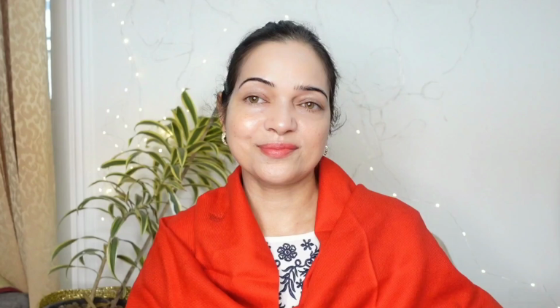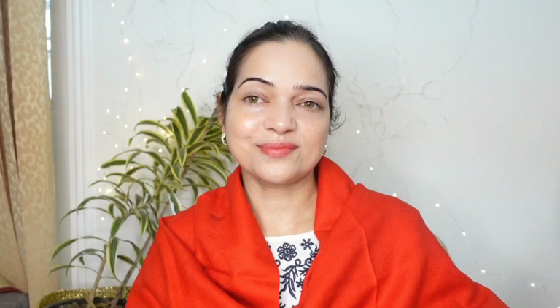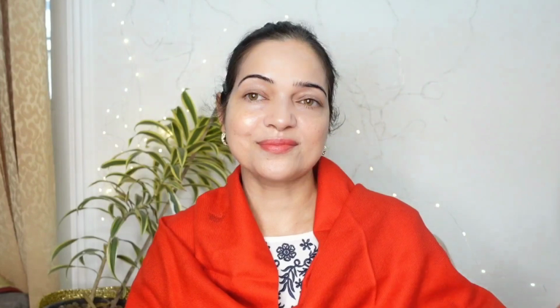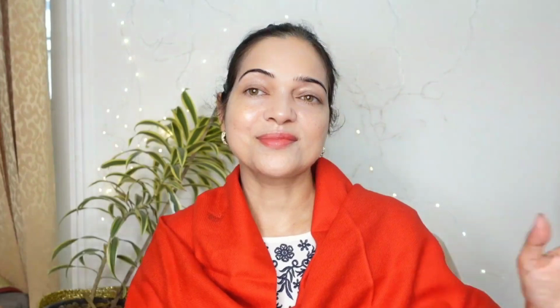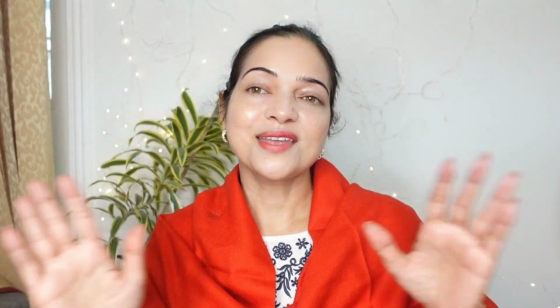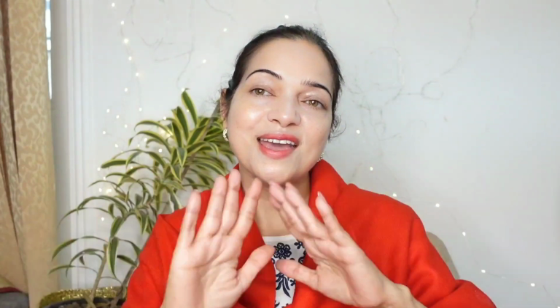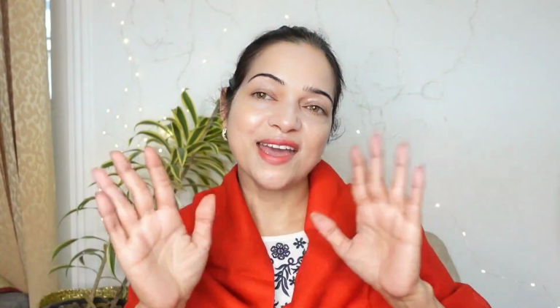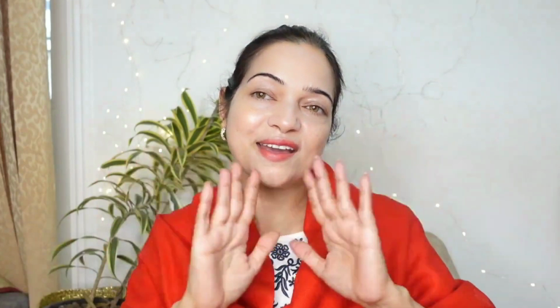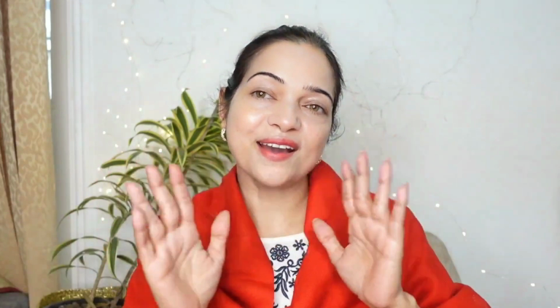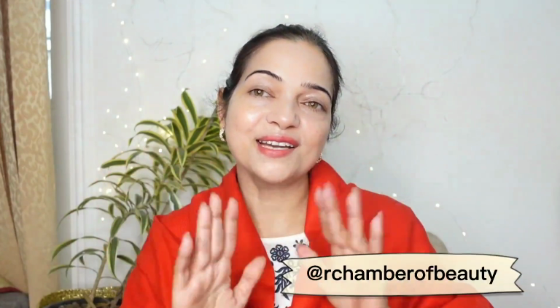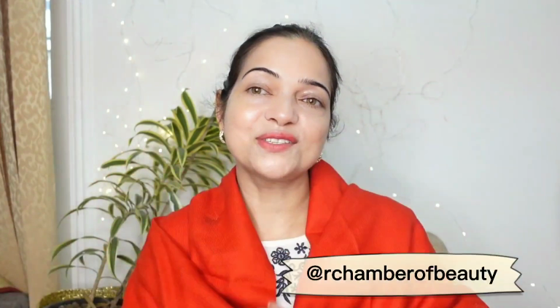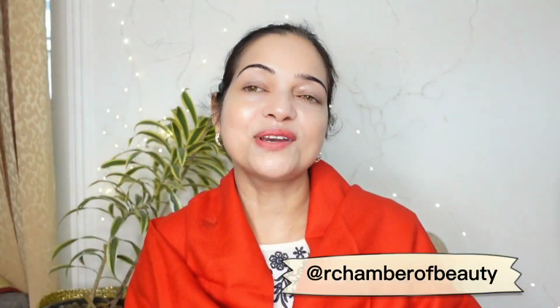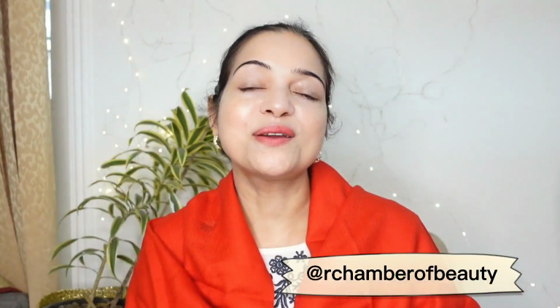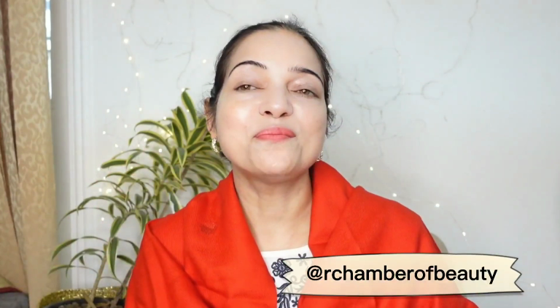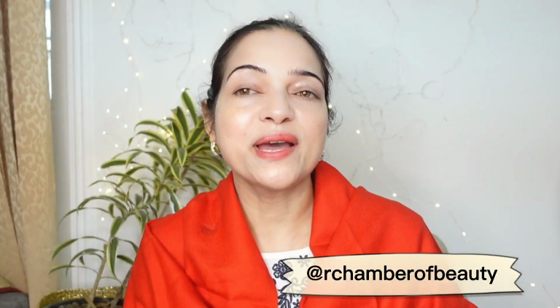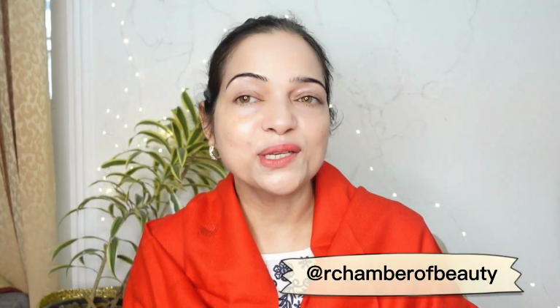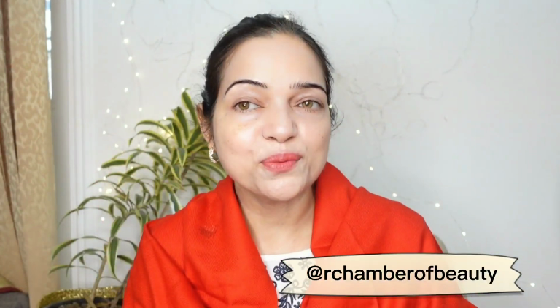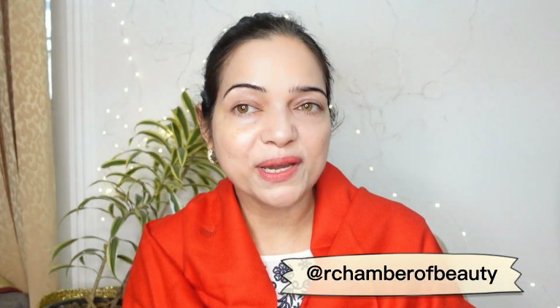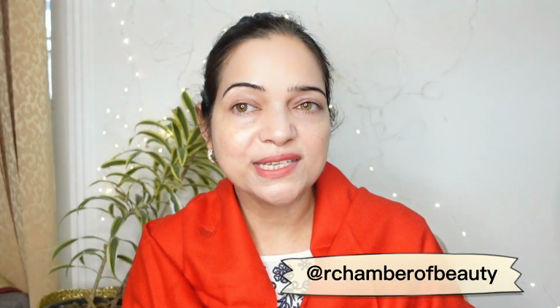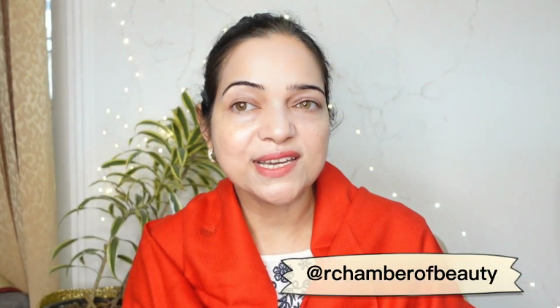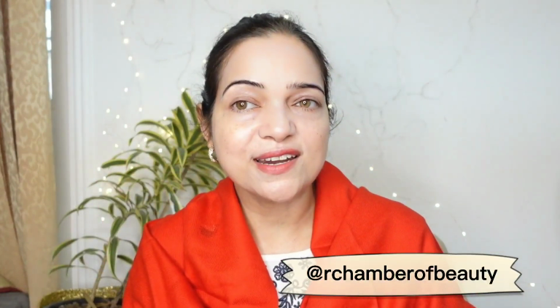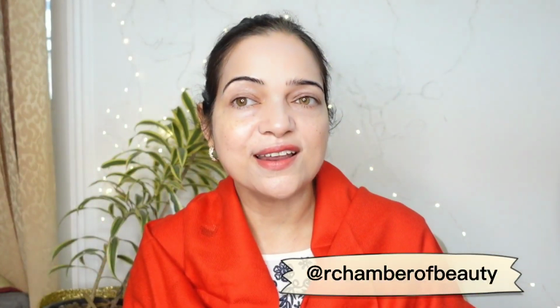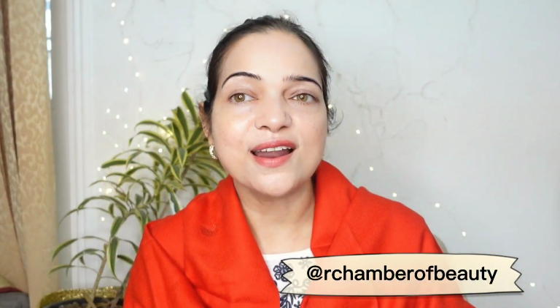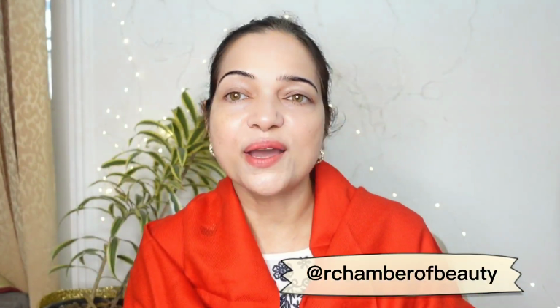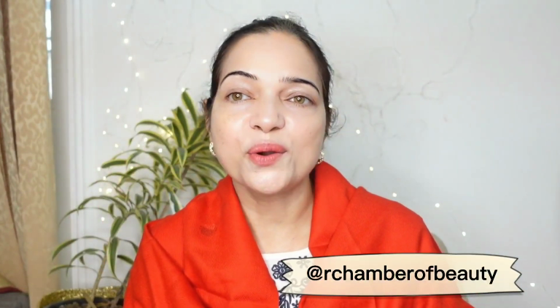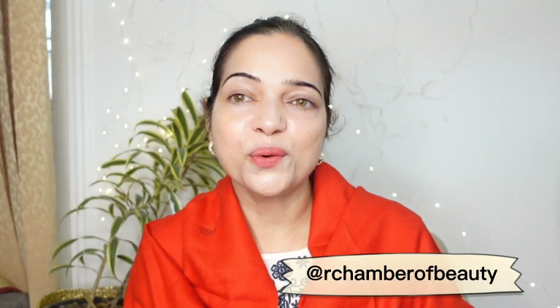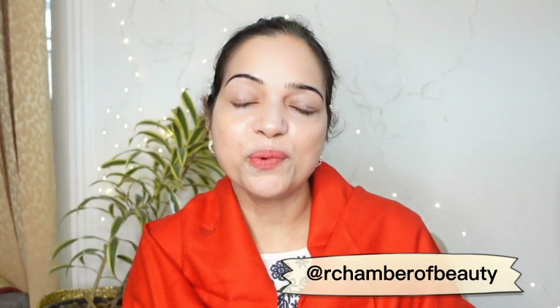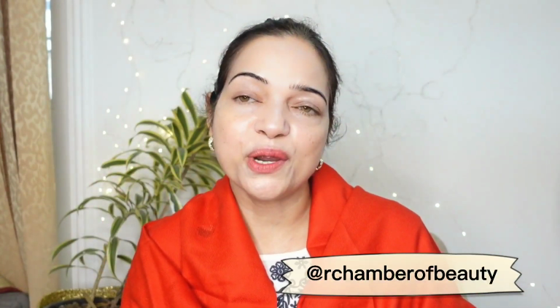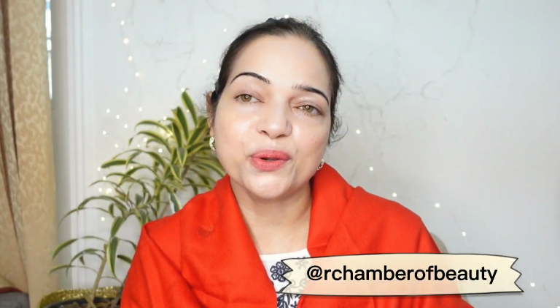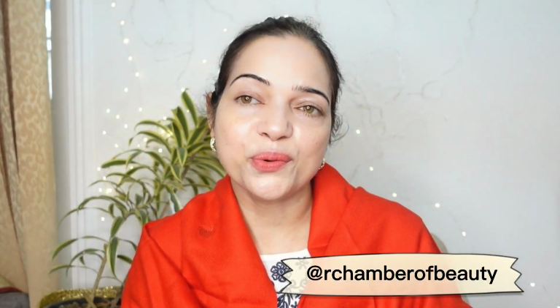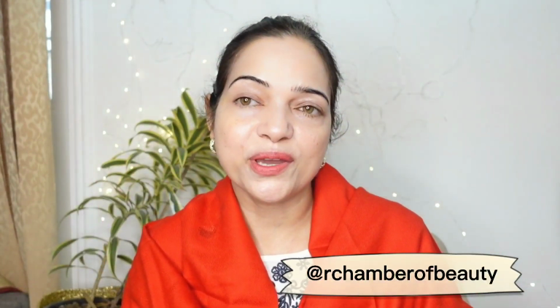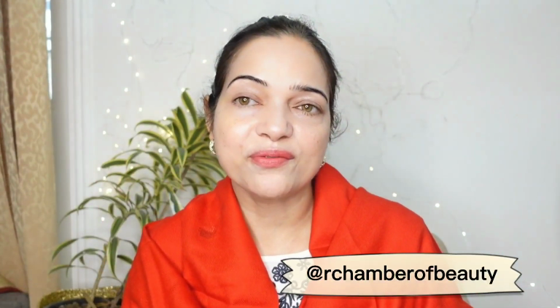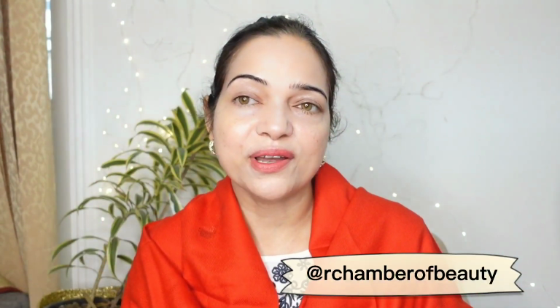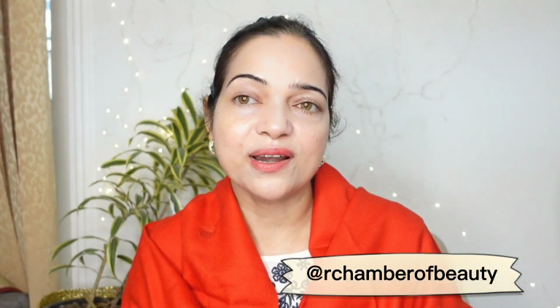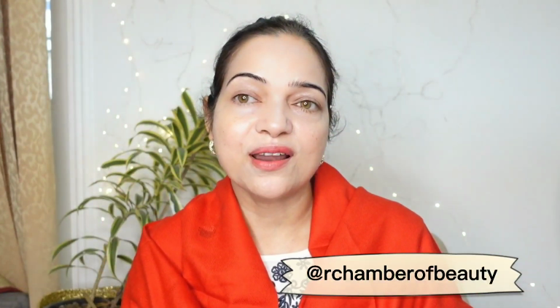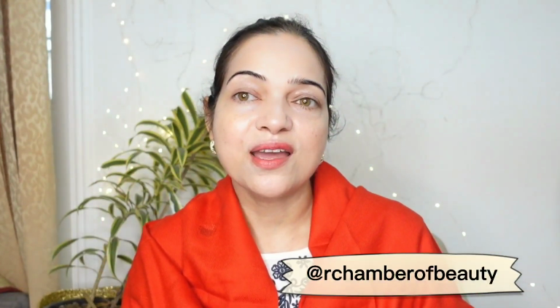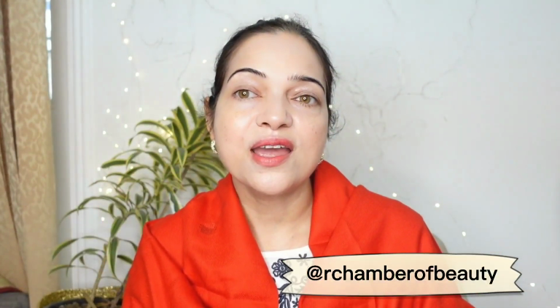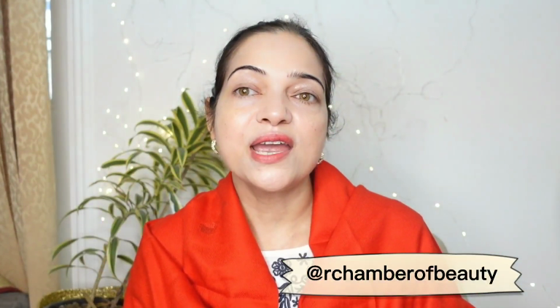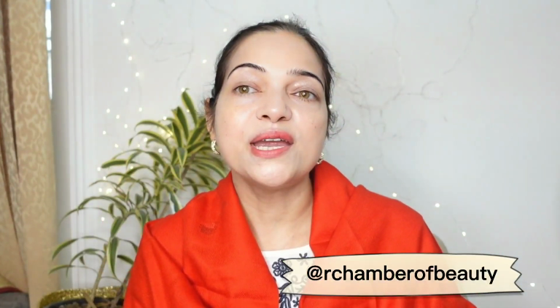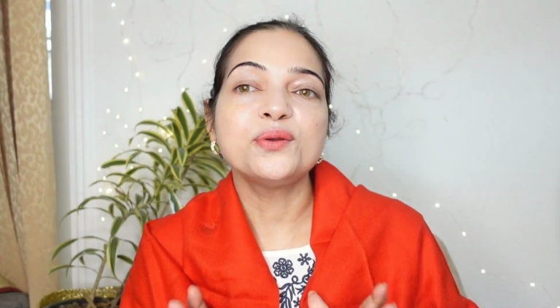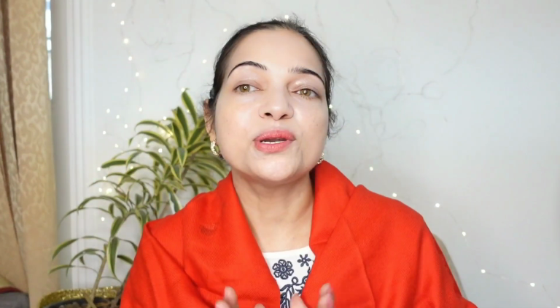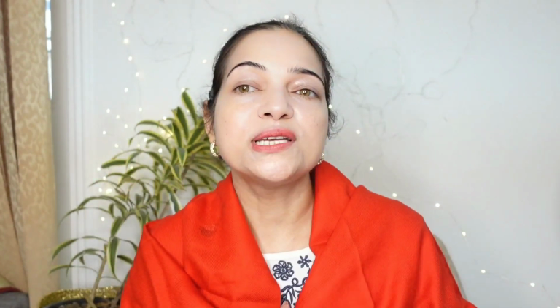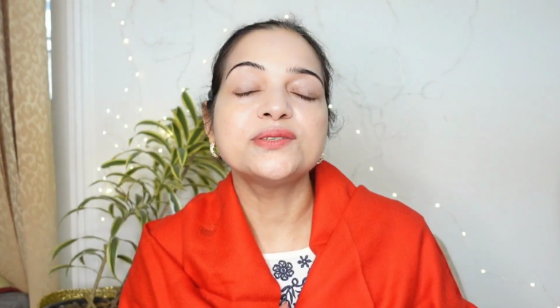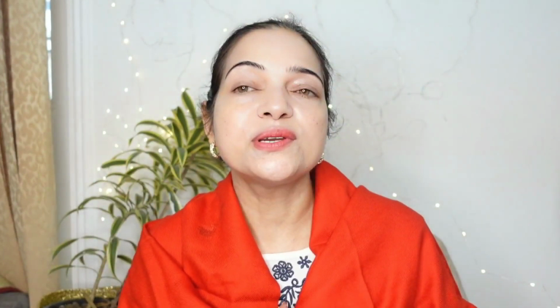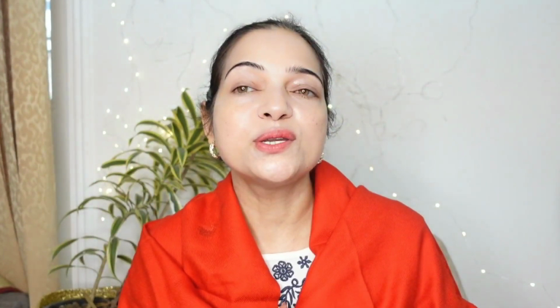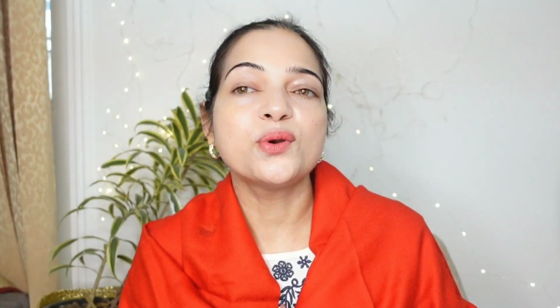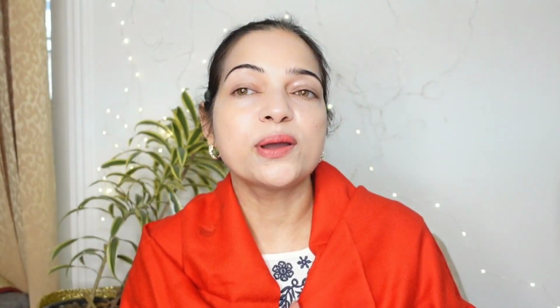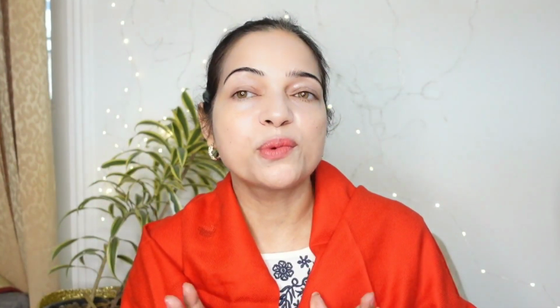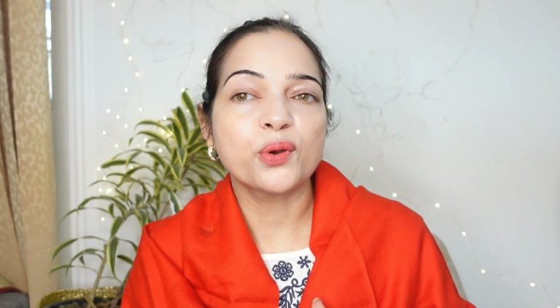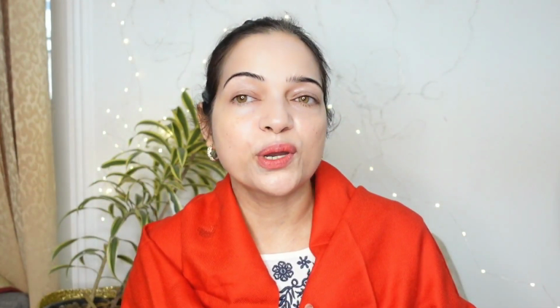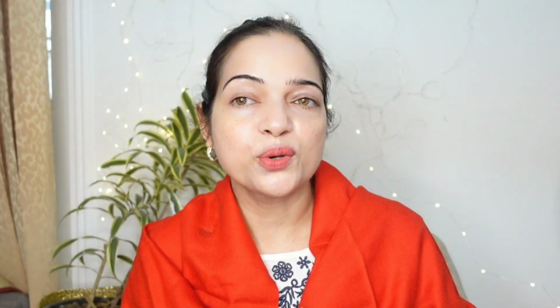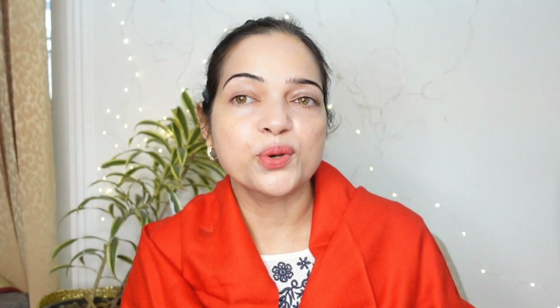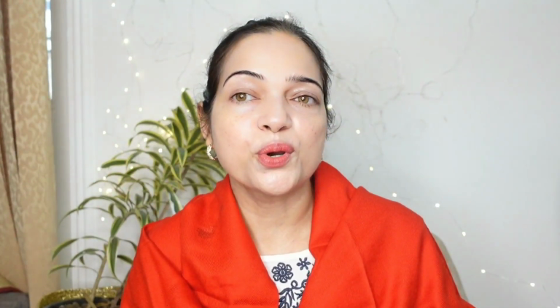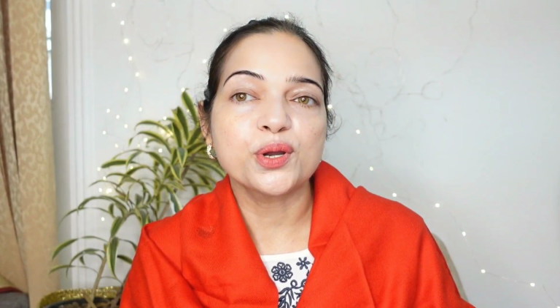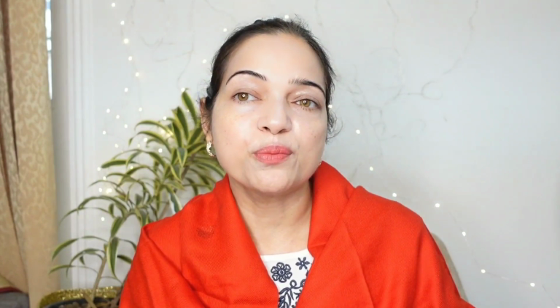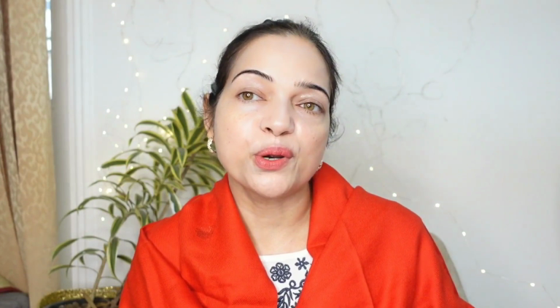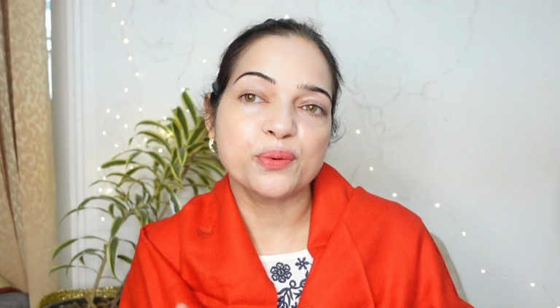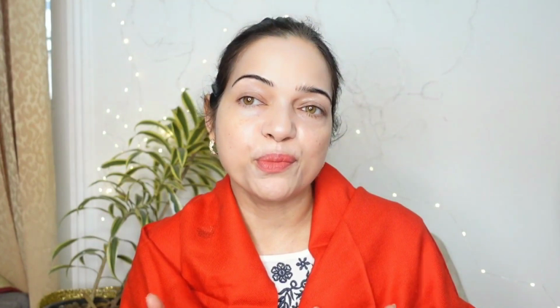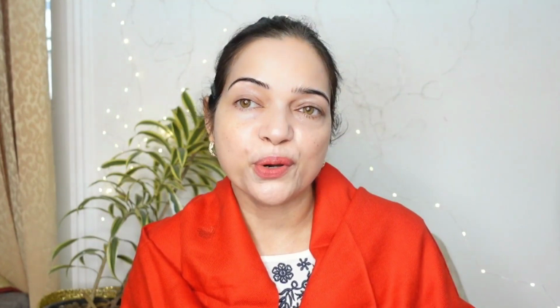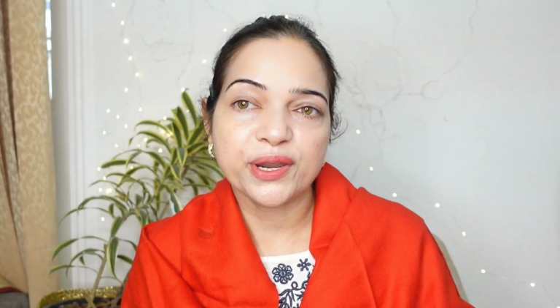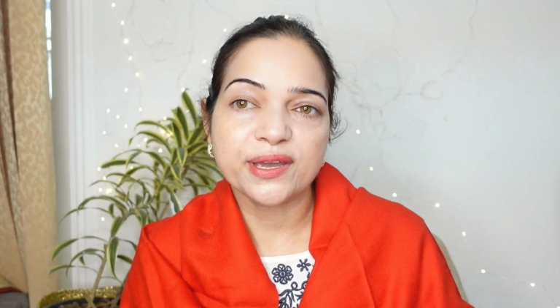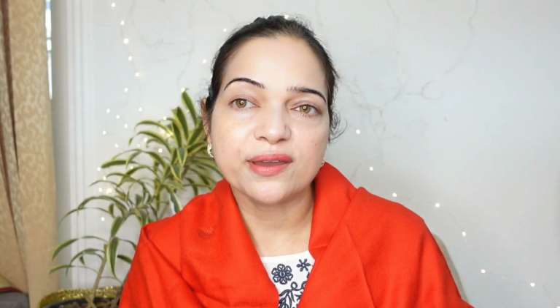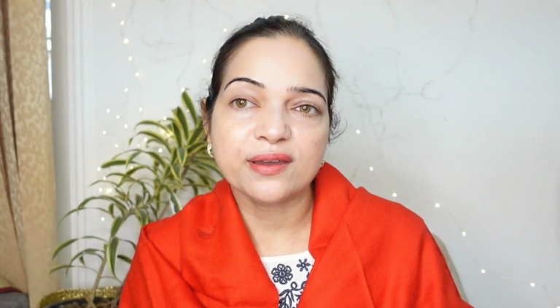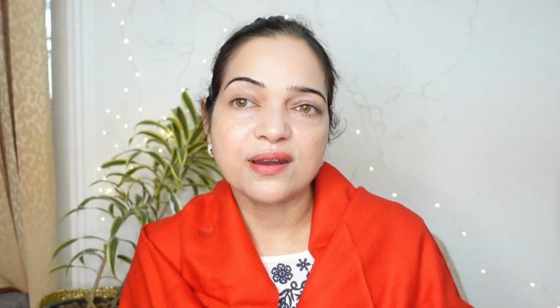Hey guys, welcome back to my channel. I hope you are doing well. In today's video, I am going to talk about body care.